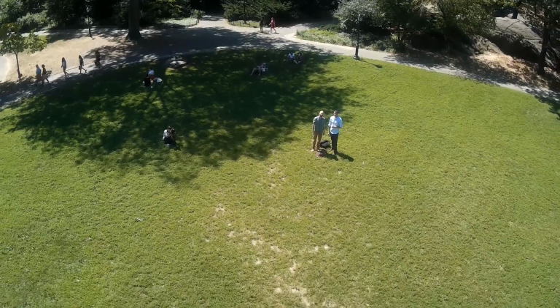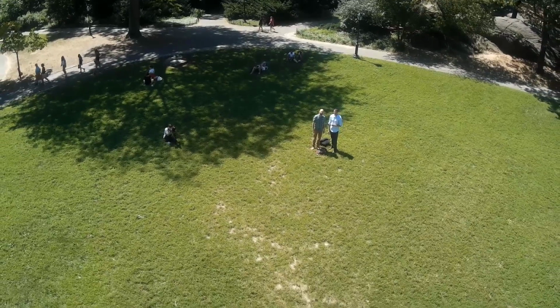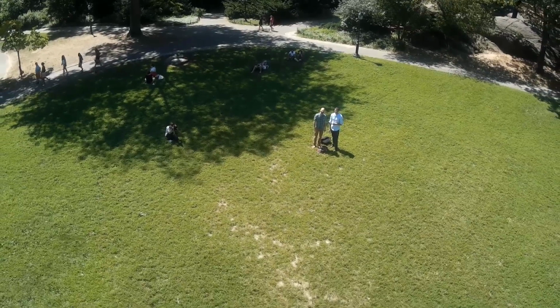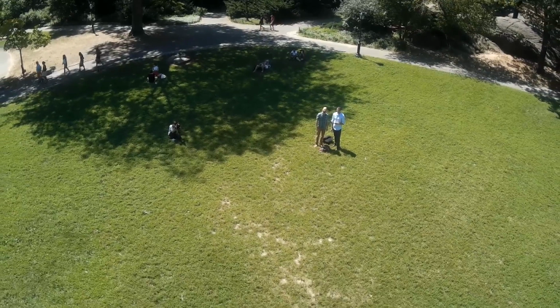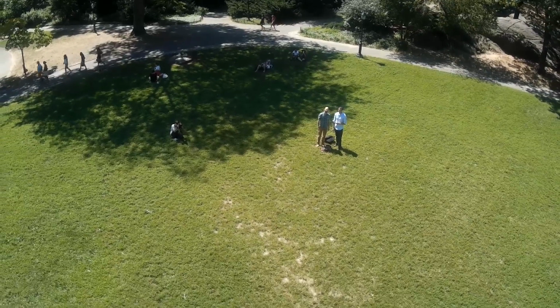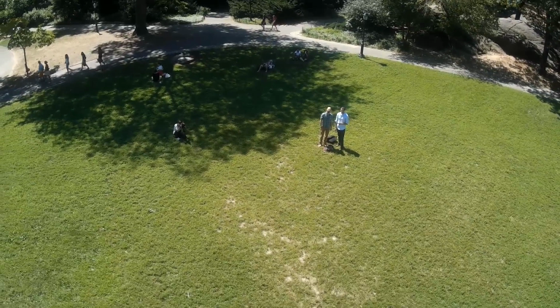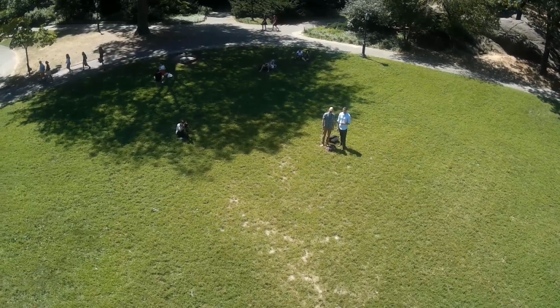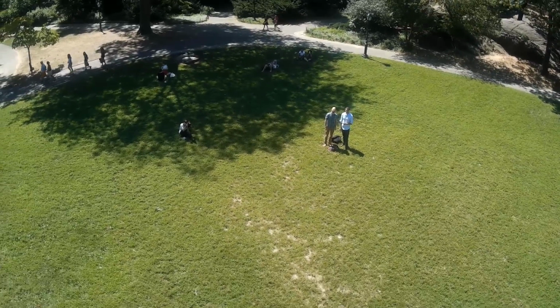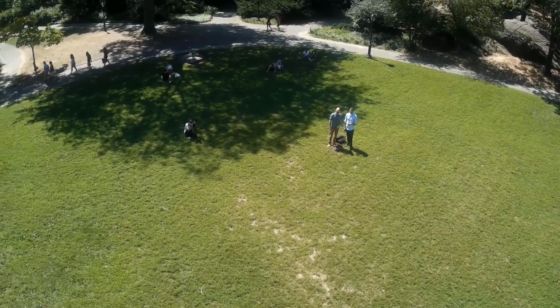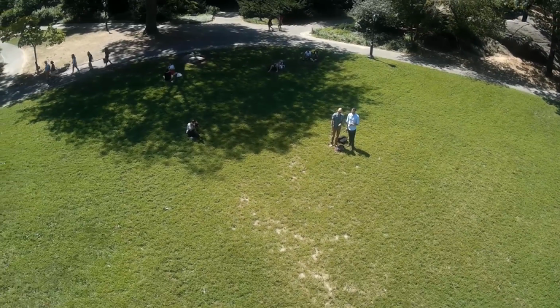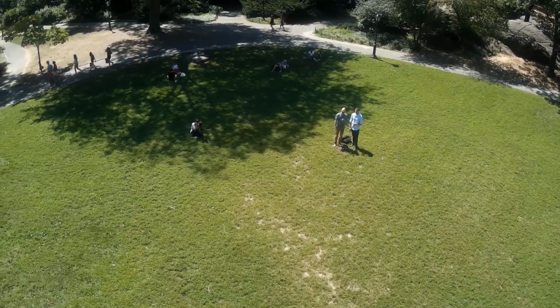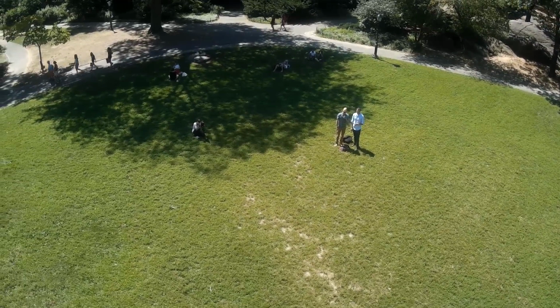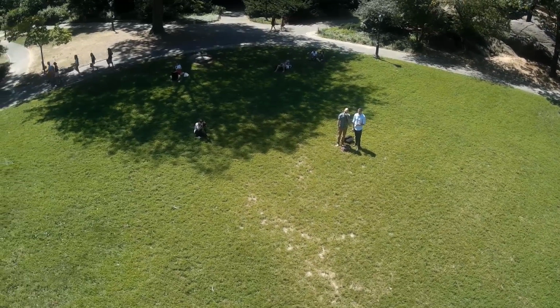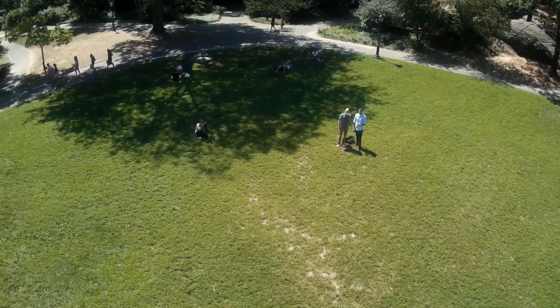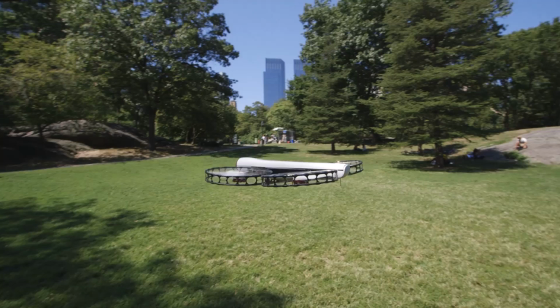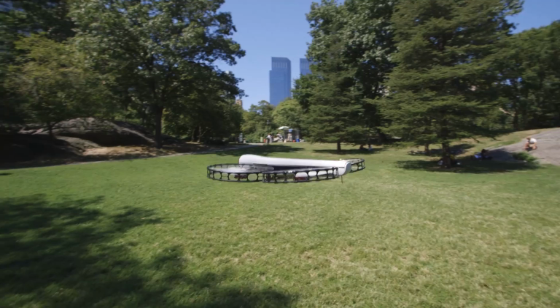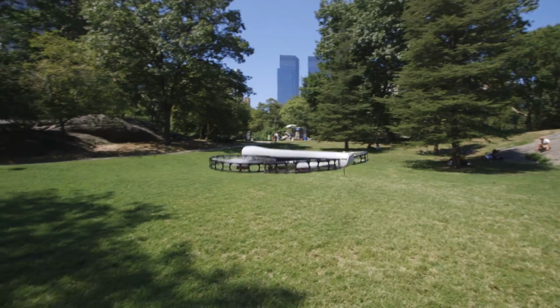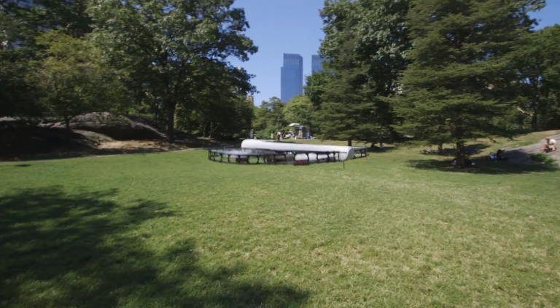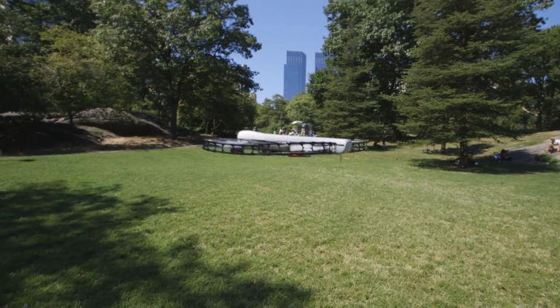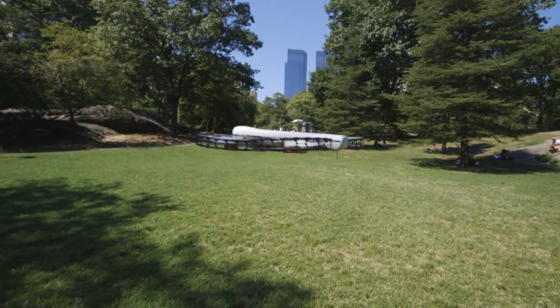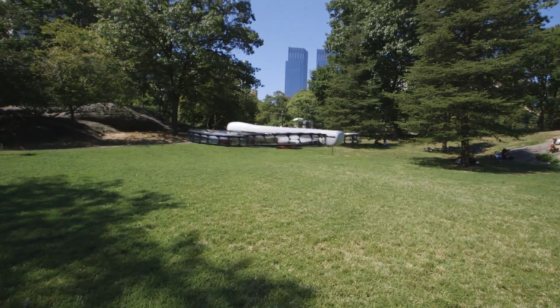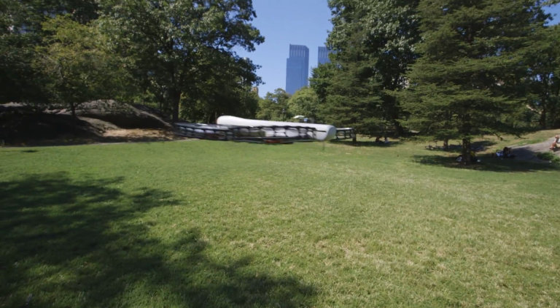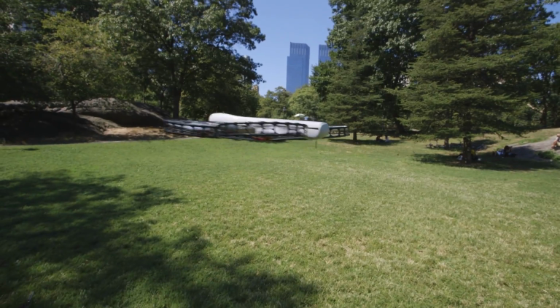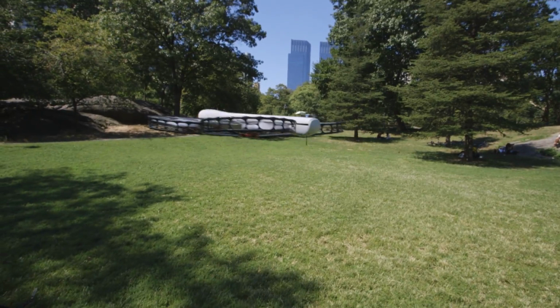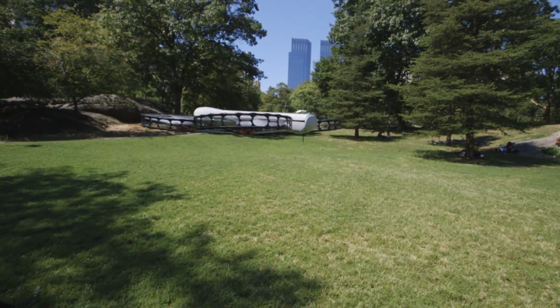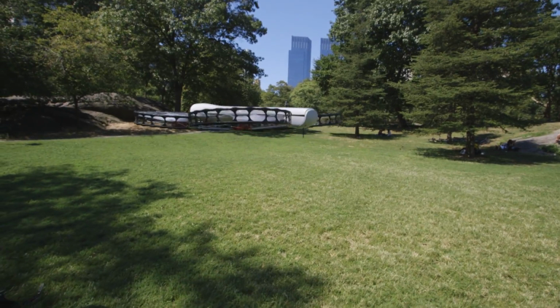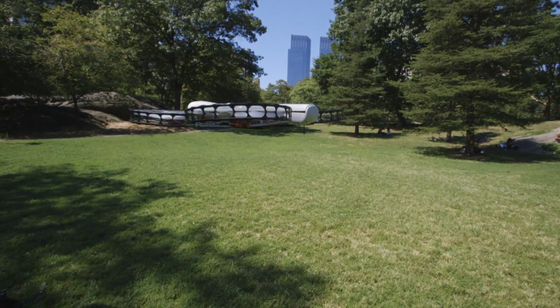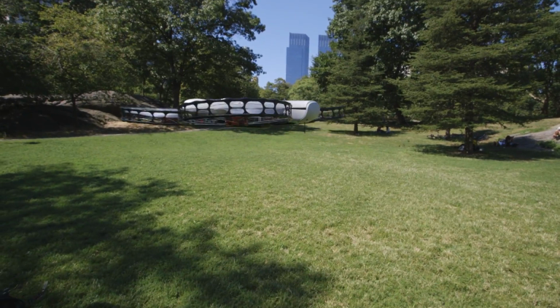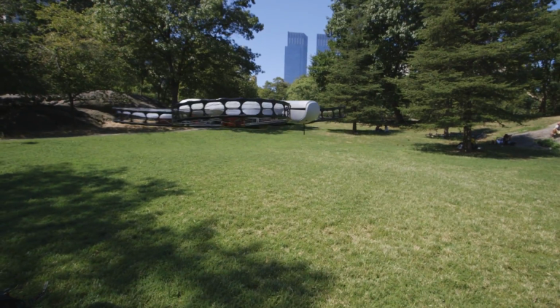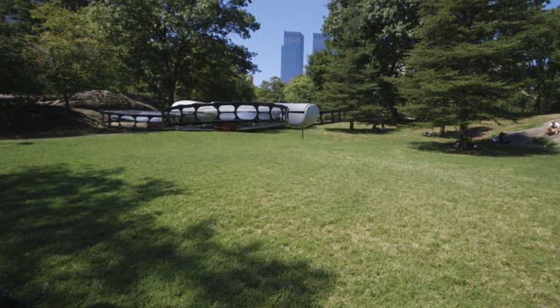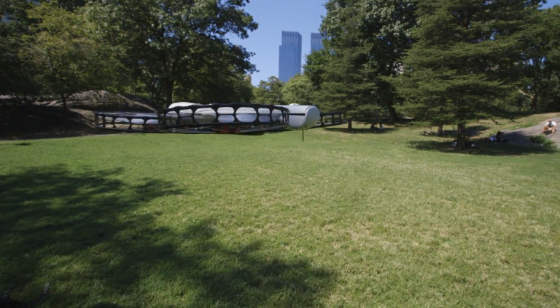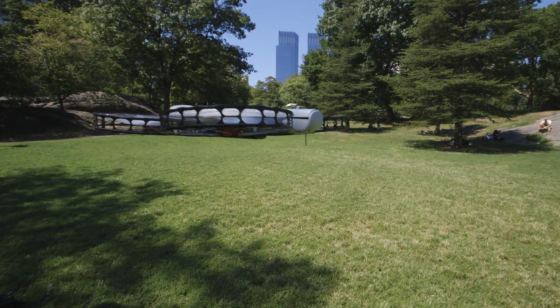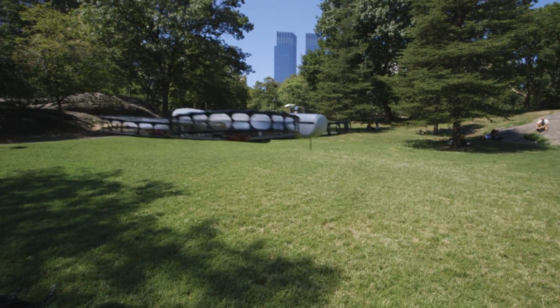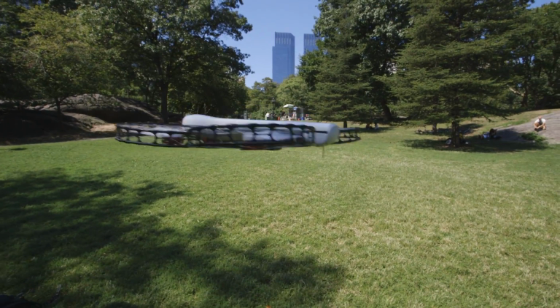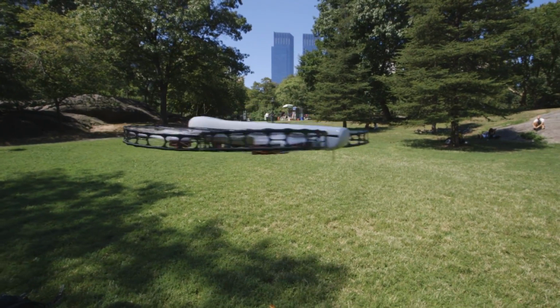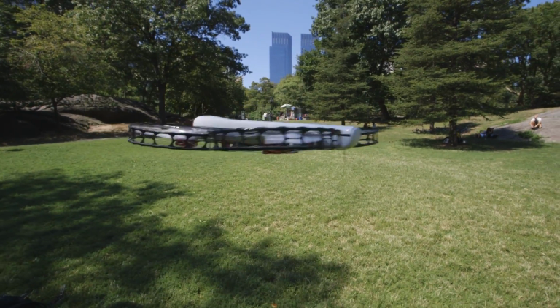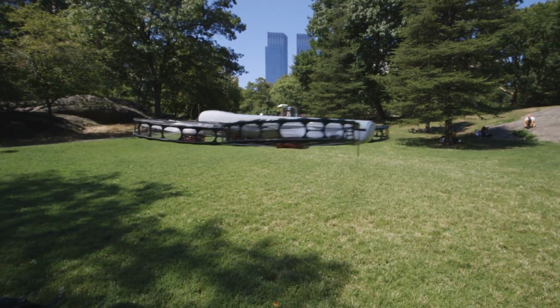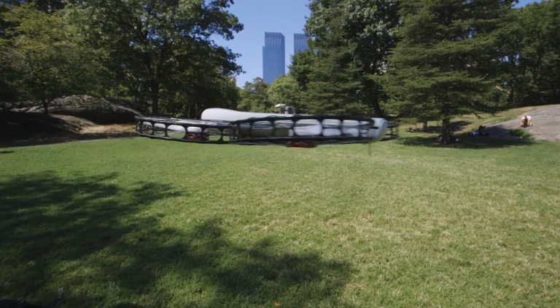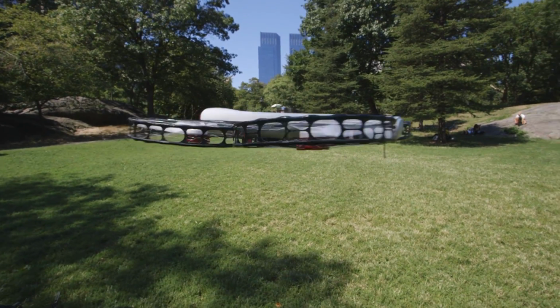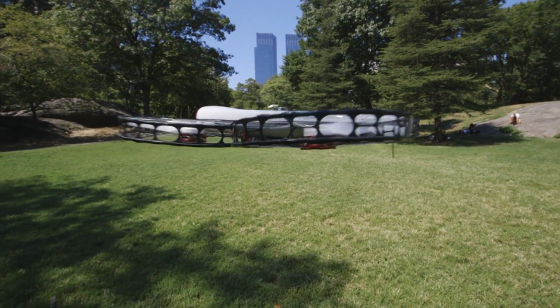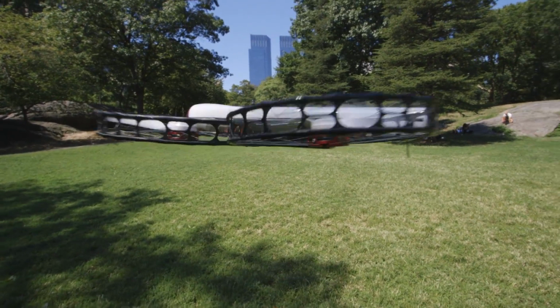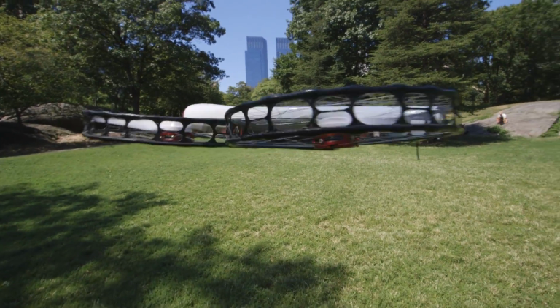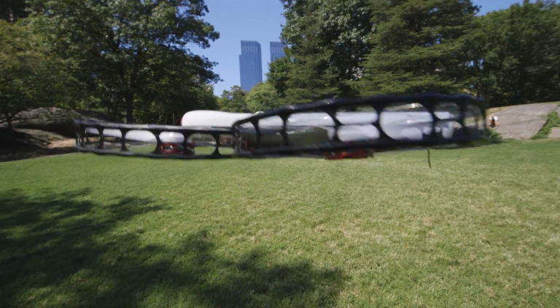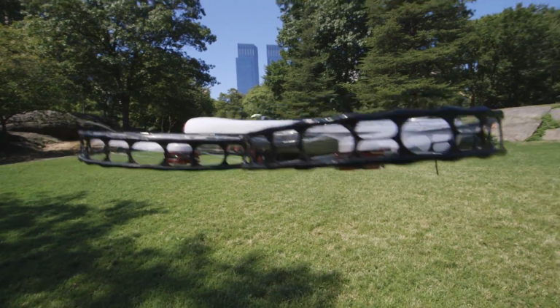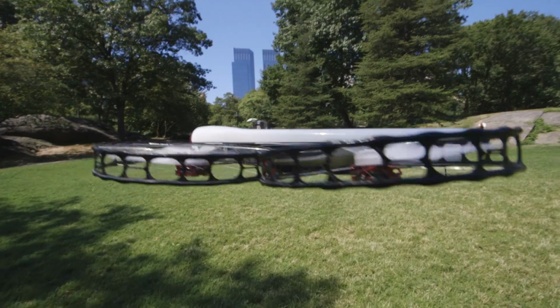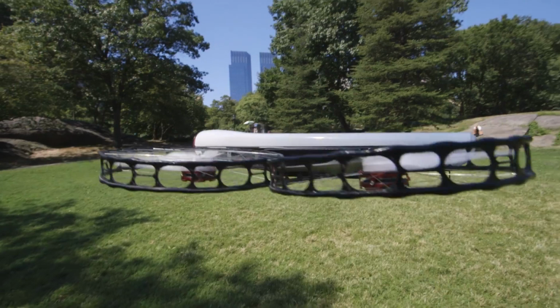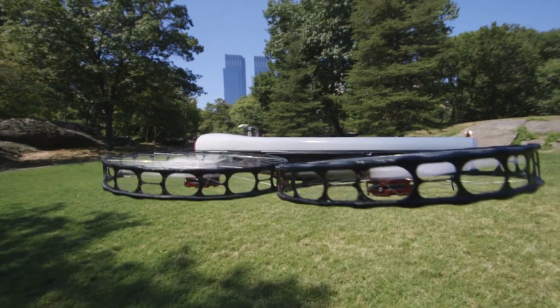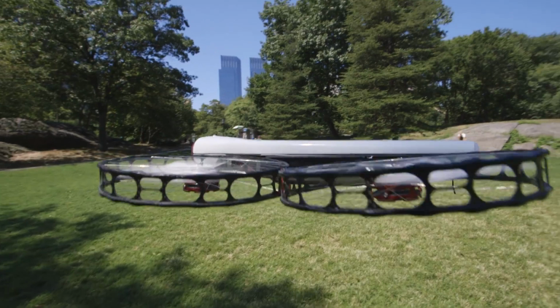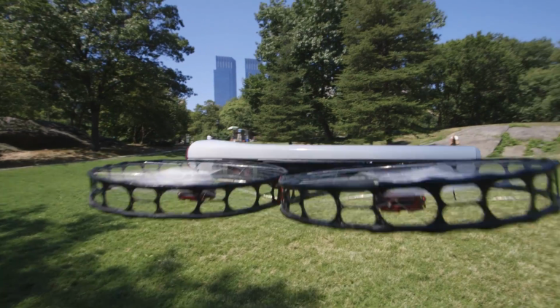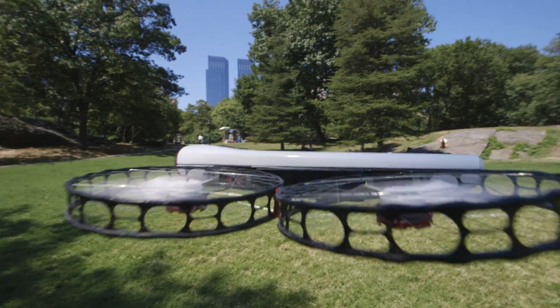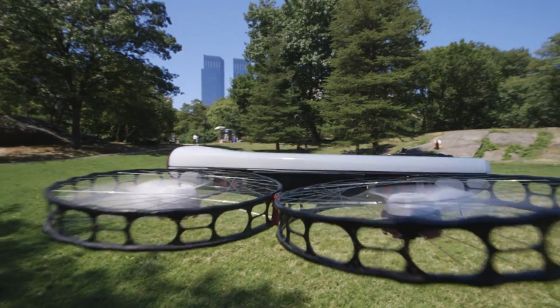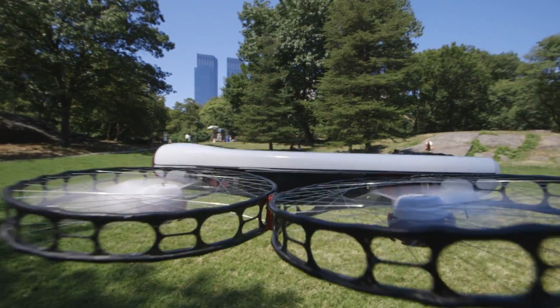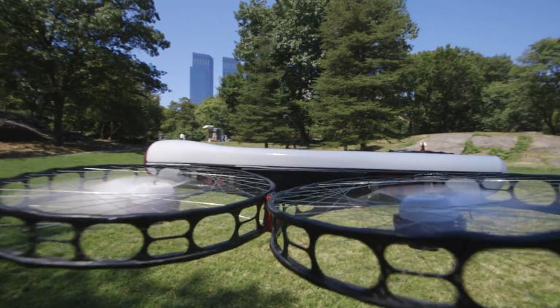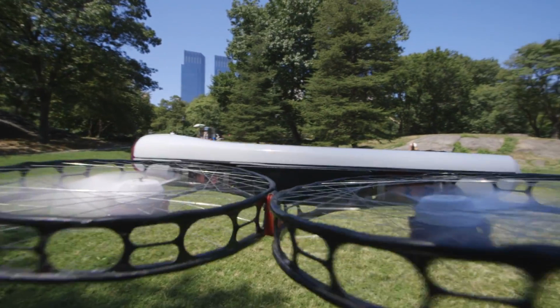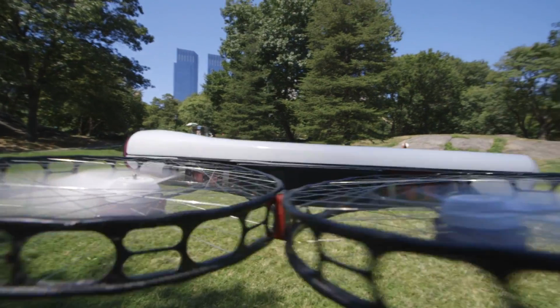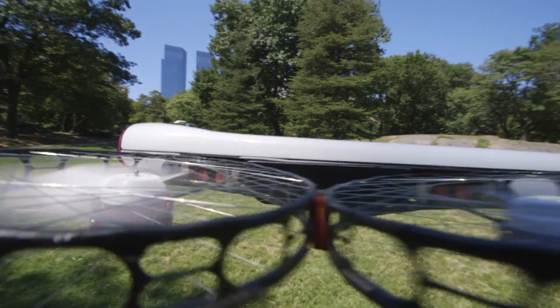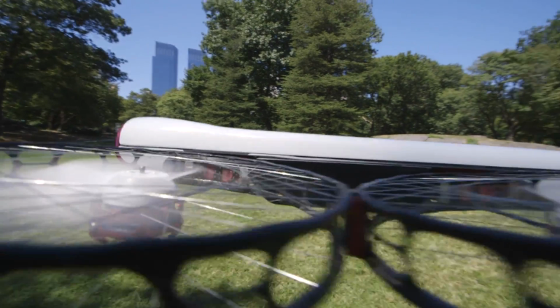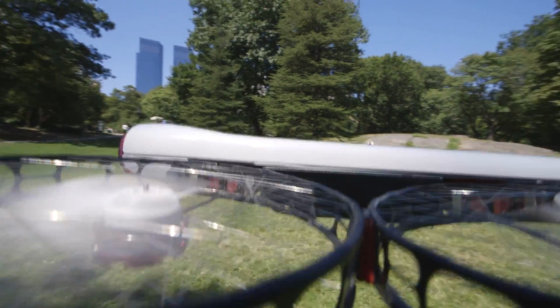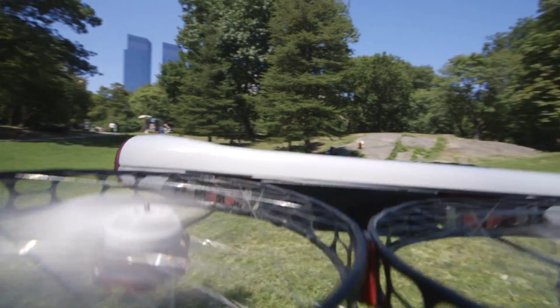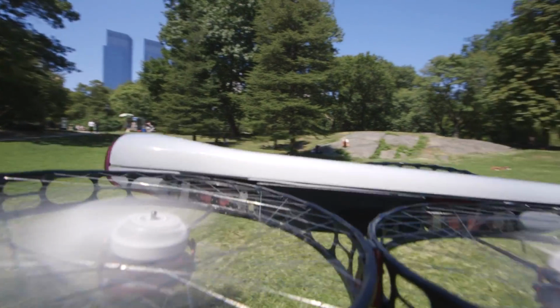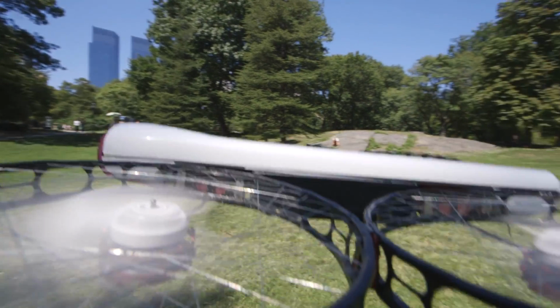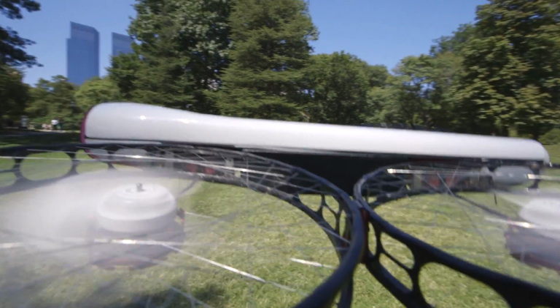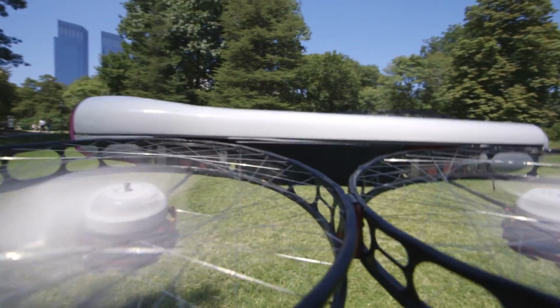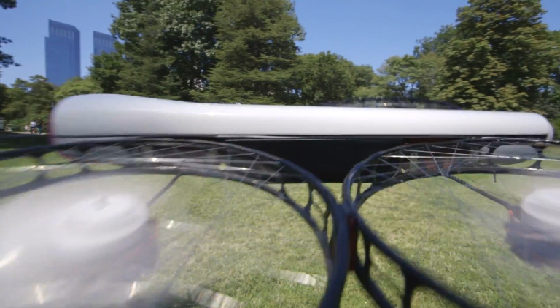It uses a LiDAR system to sense objects around it and avoid collisions, moving away from our cameraman as he stepped in for a close-up.